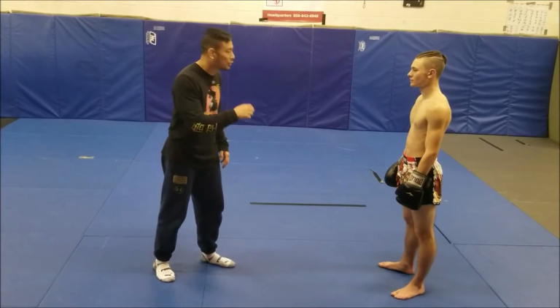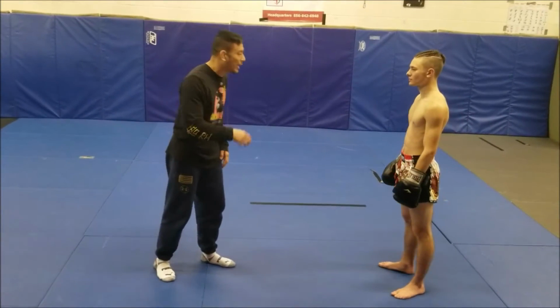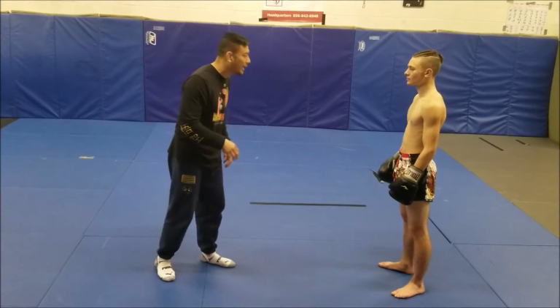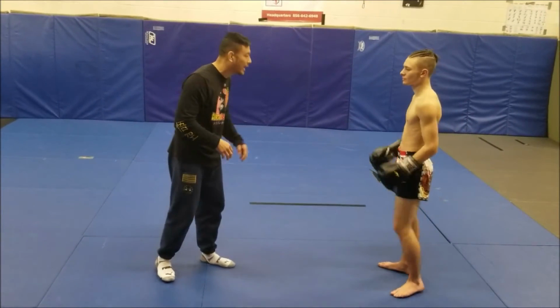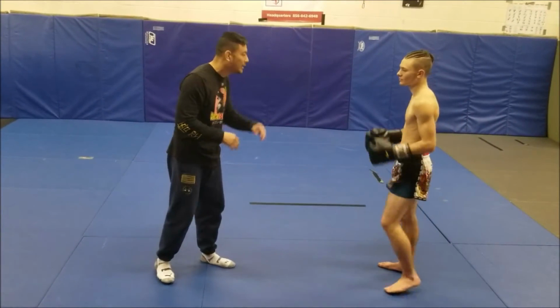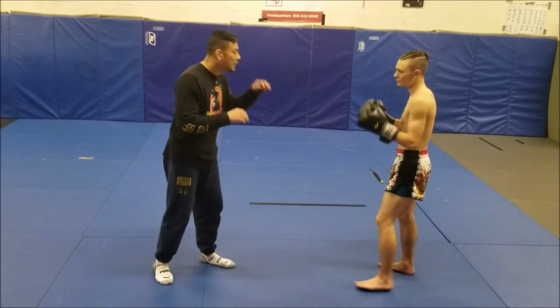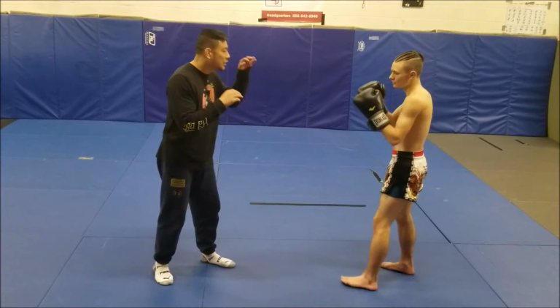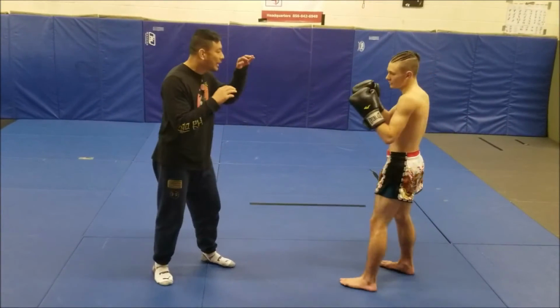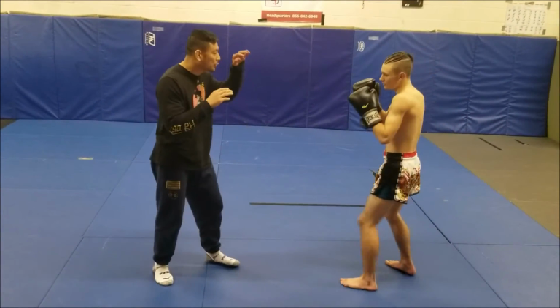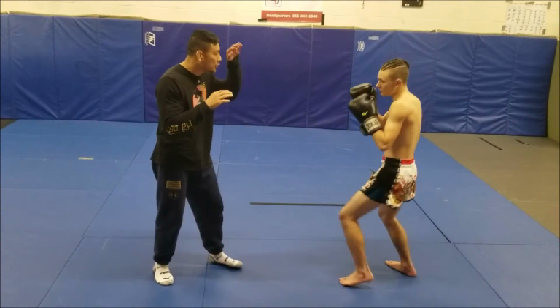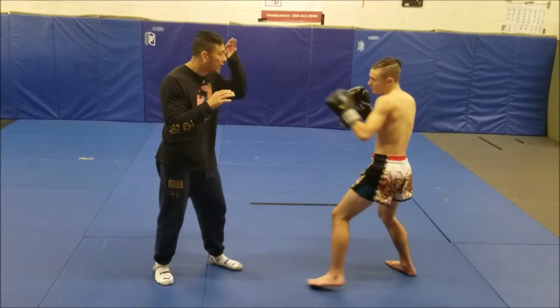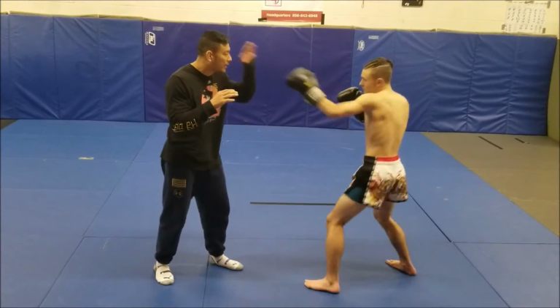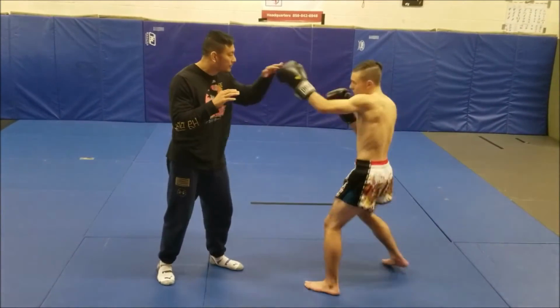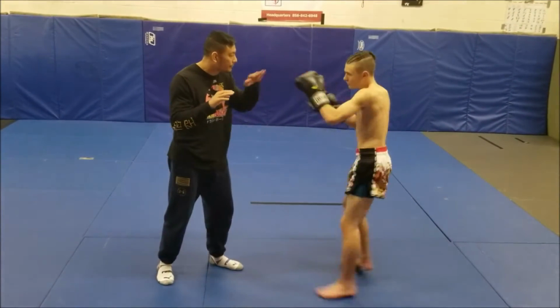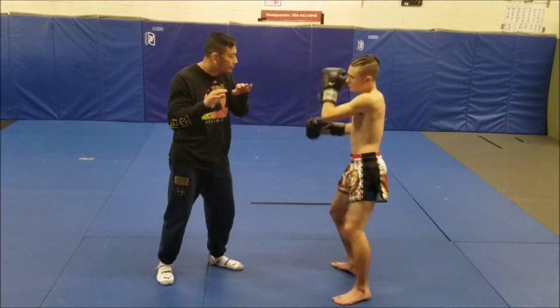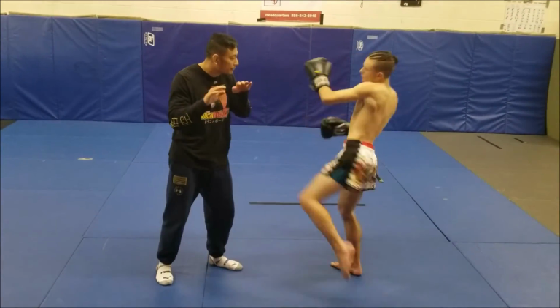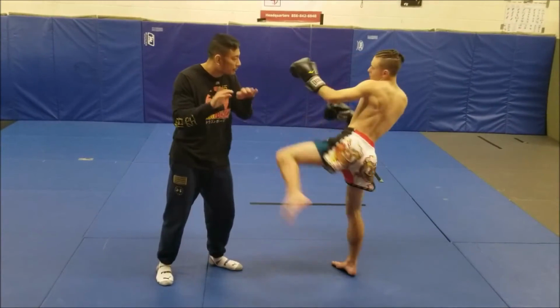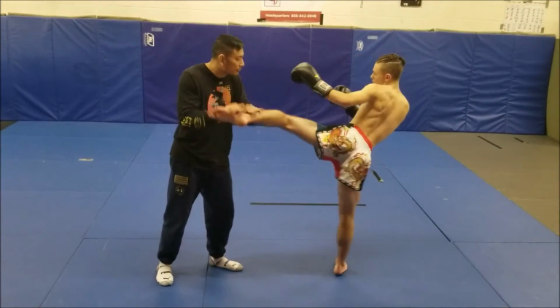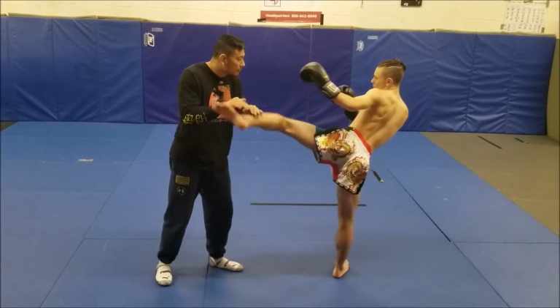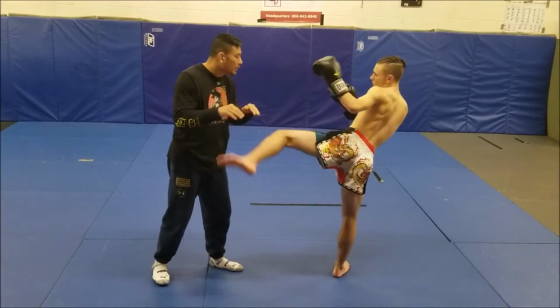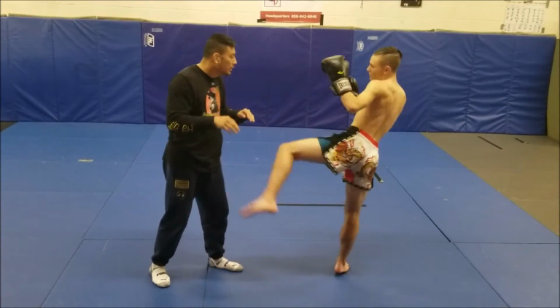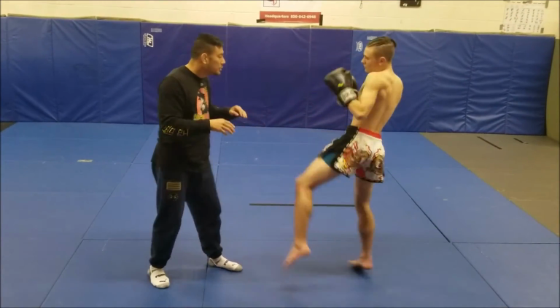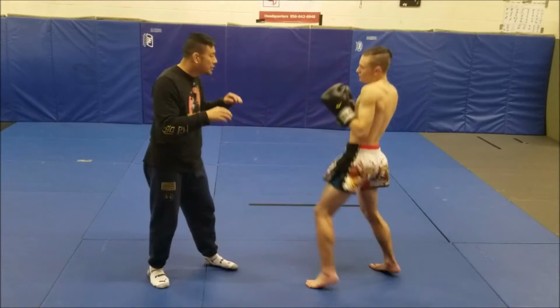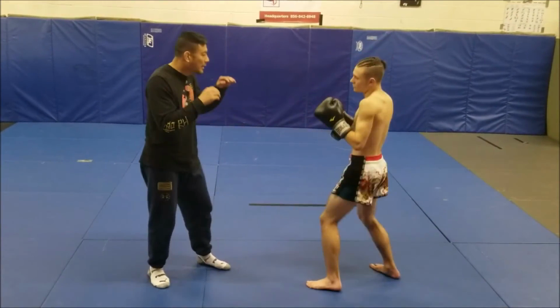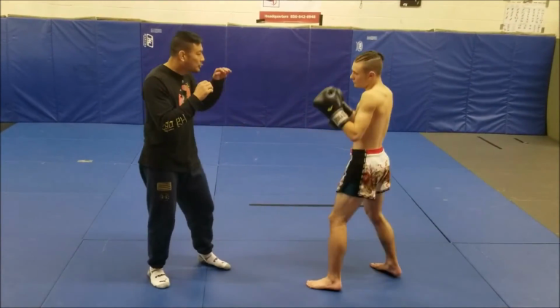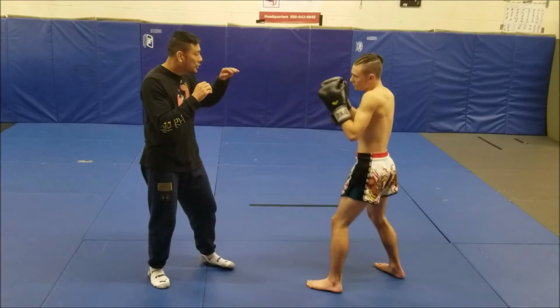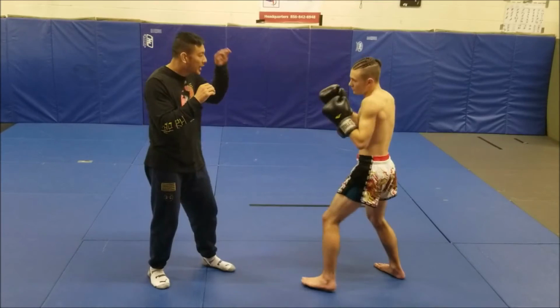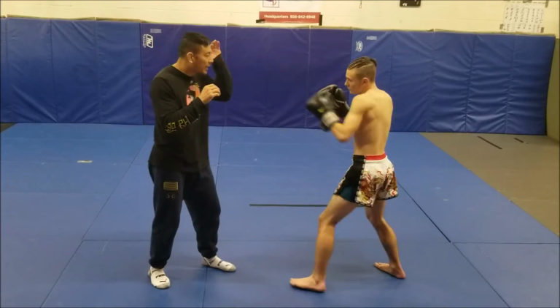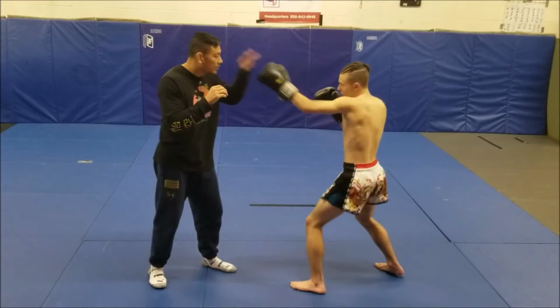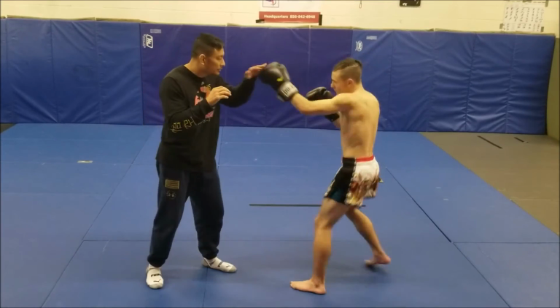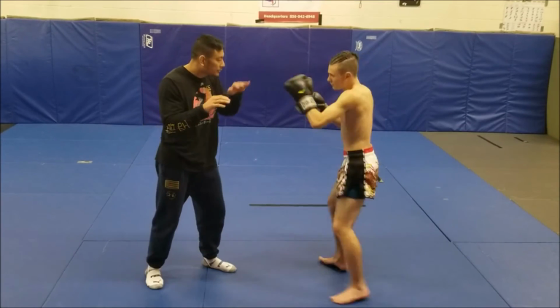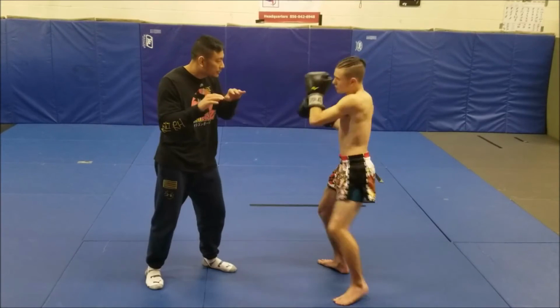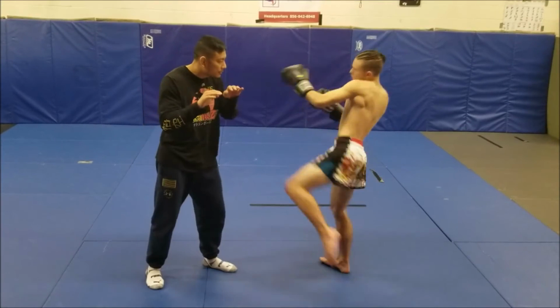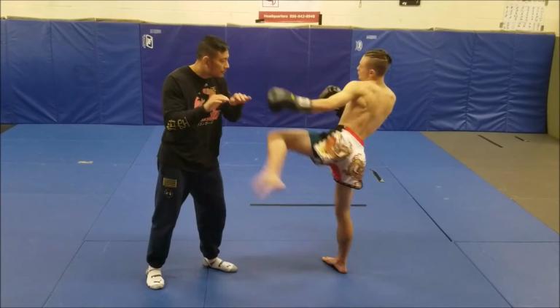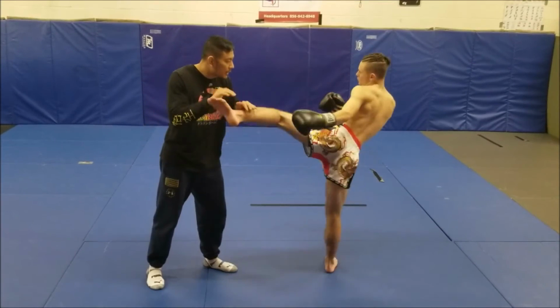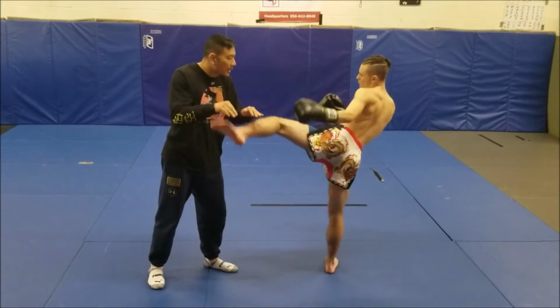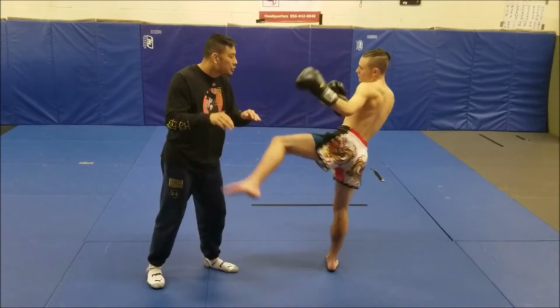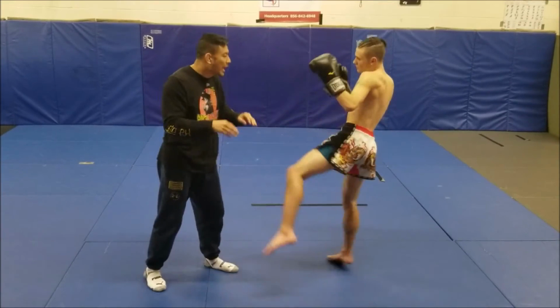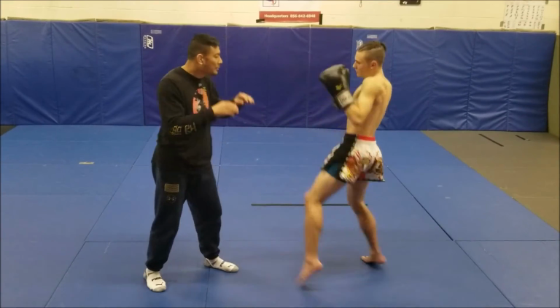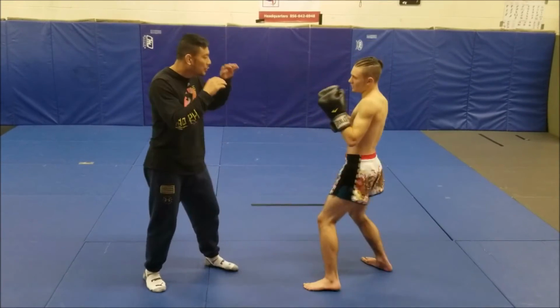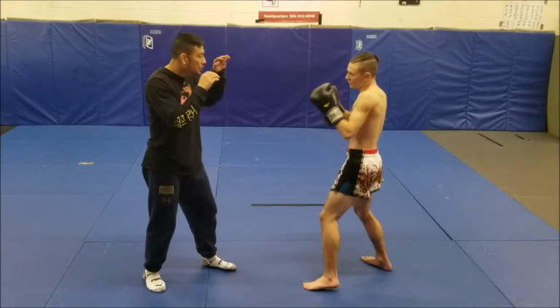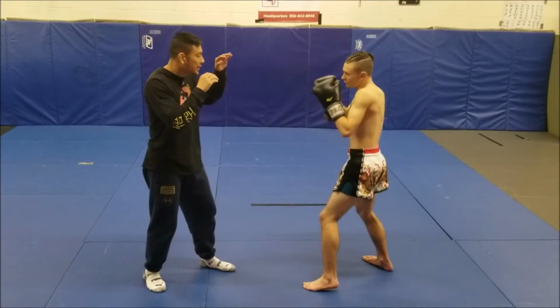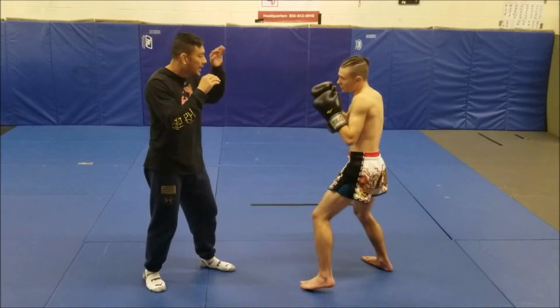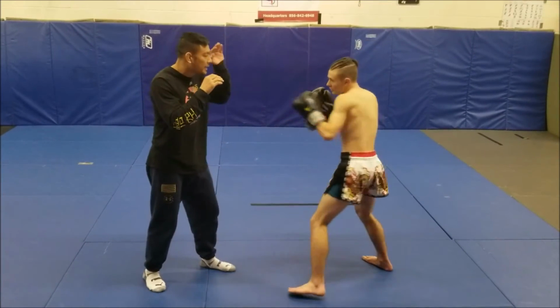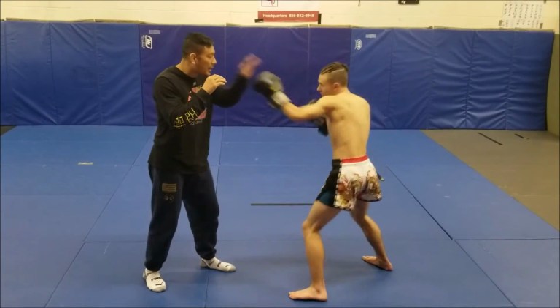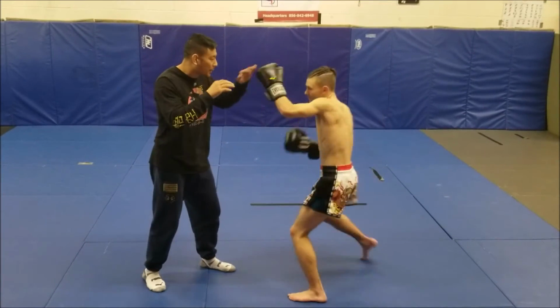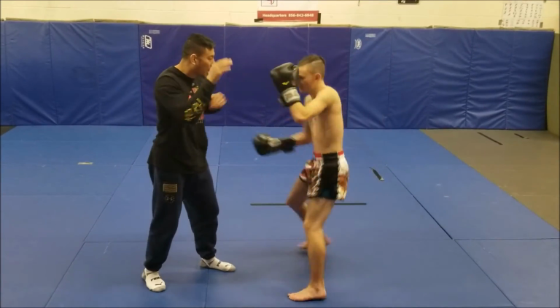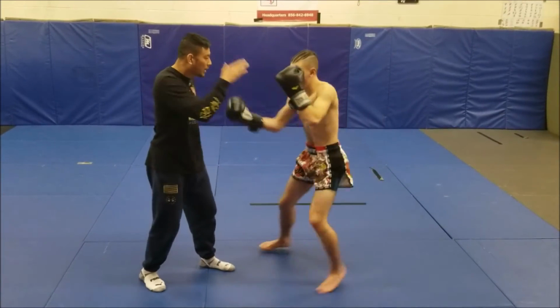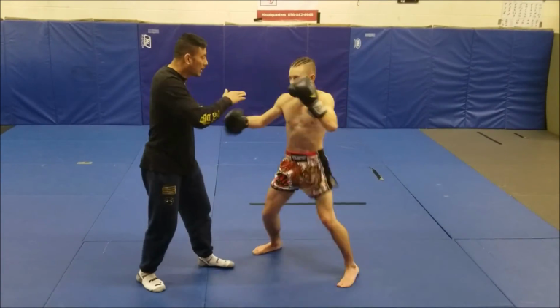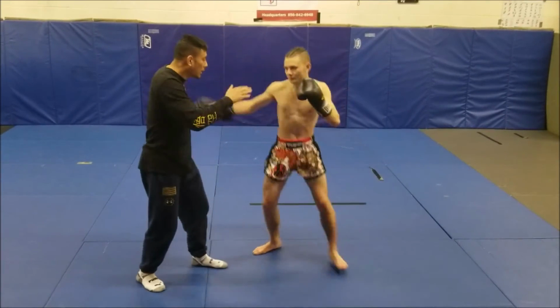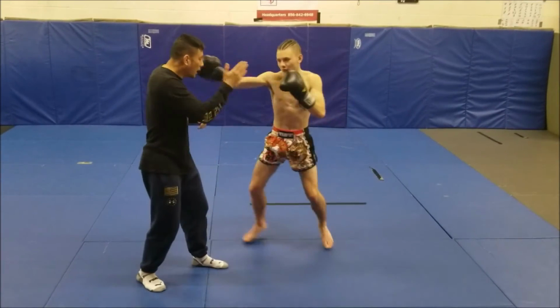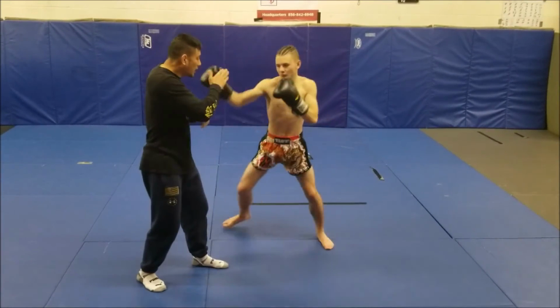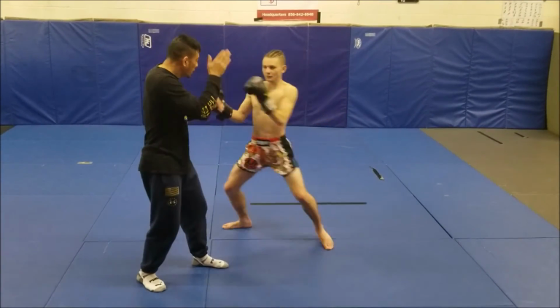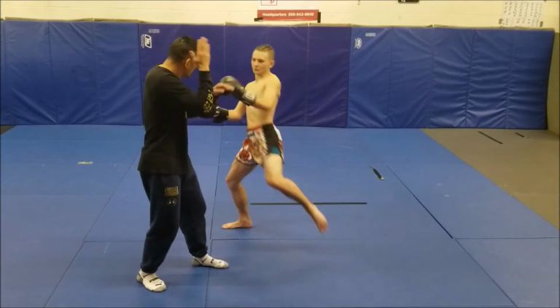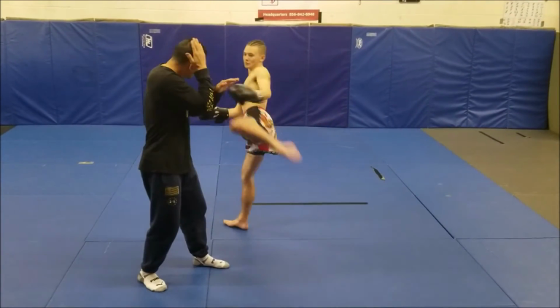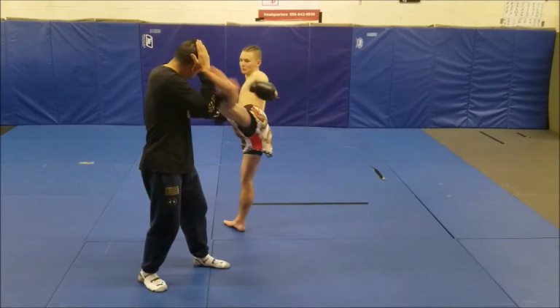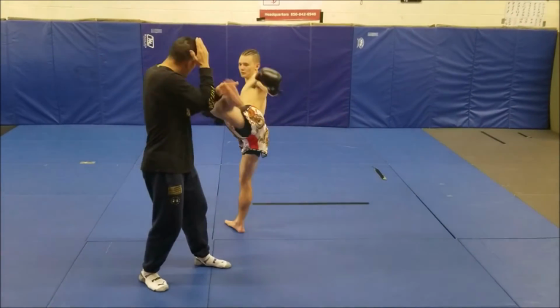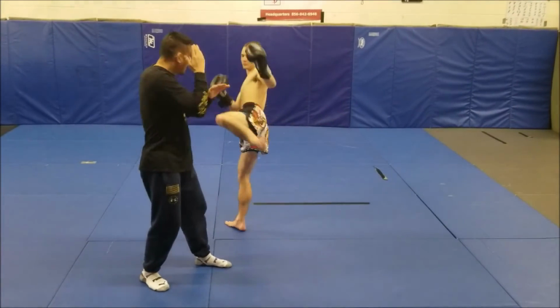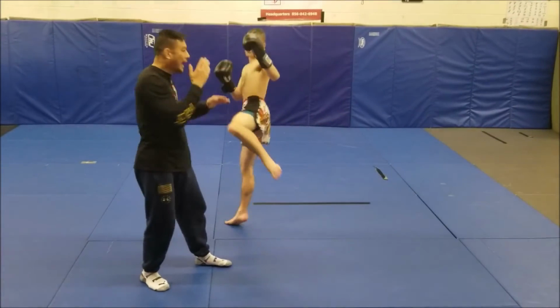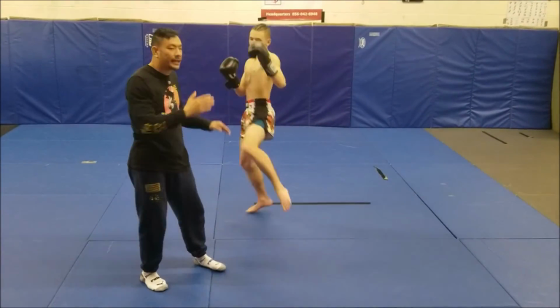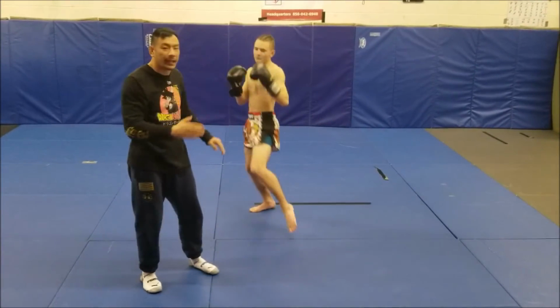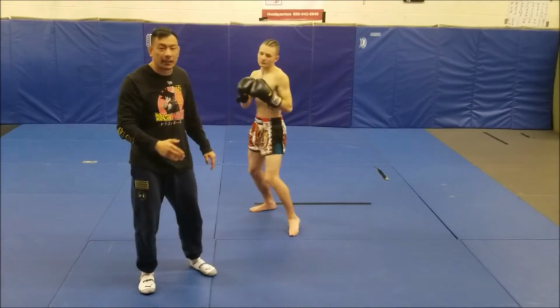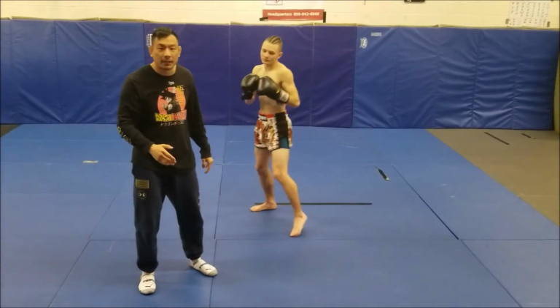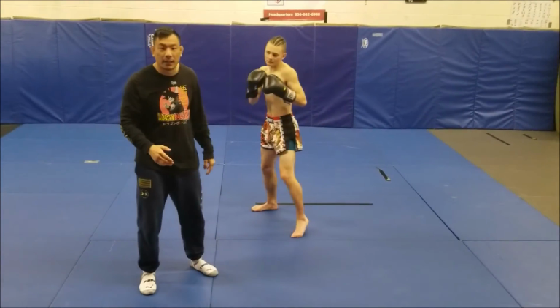Let's try it again. Jab switch kick, jab switch kick, jab switch stance, uppercut, hook, high kick. Here.